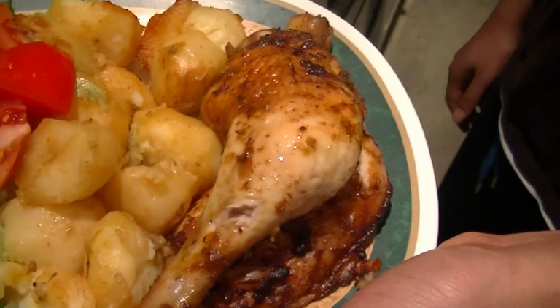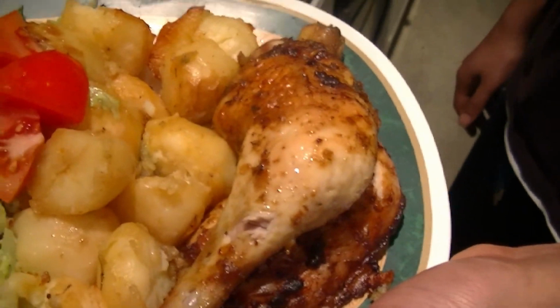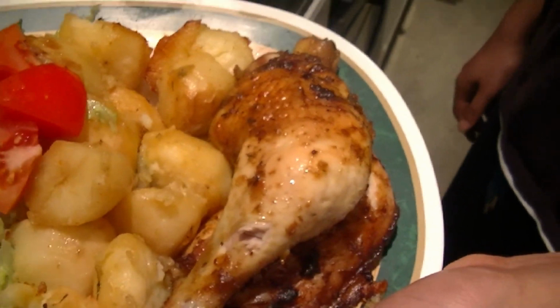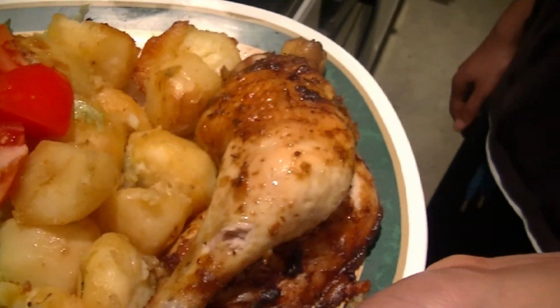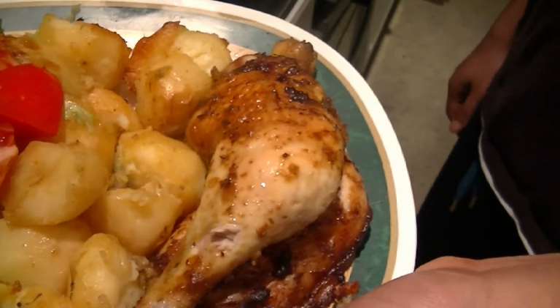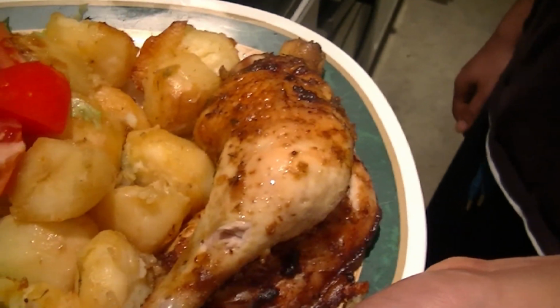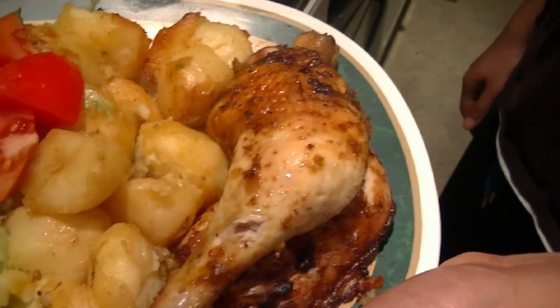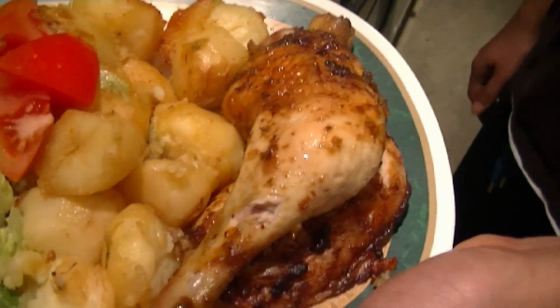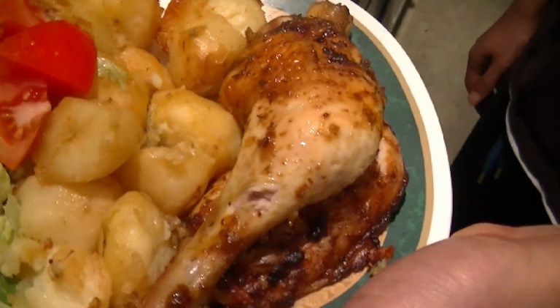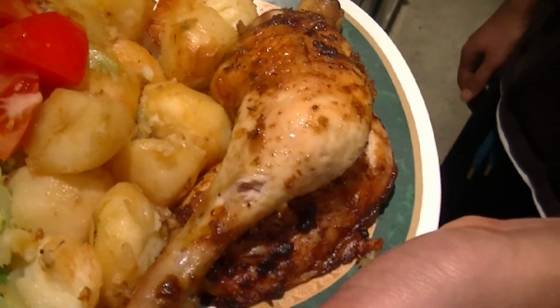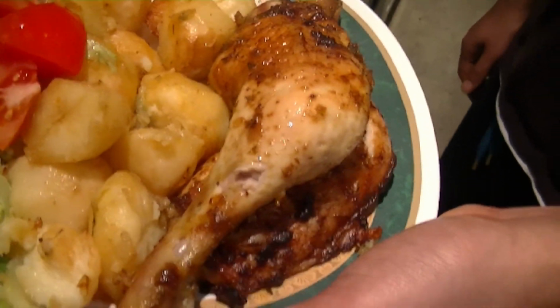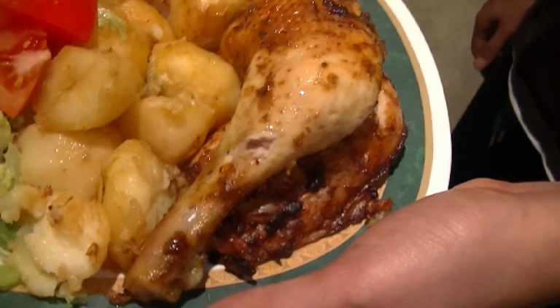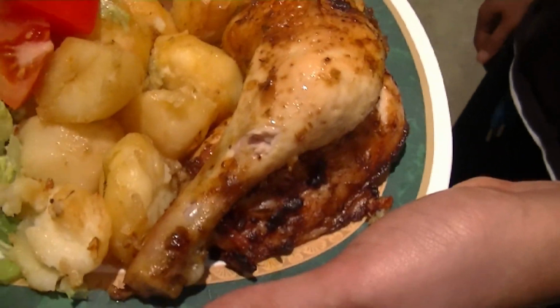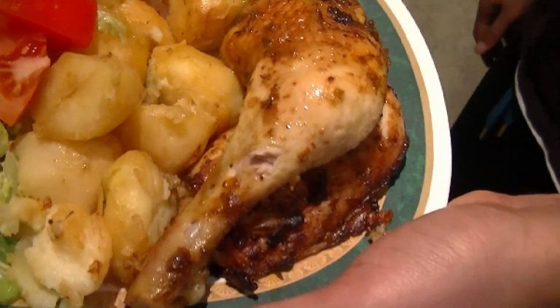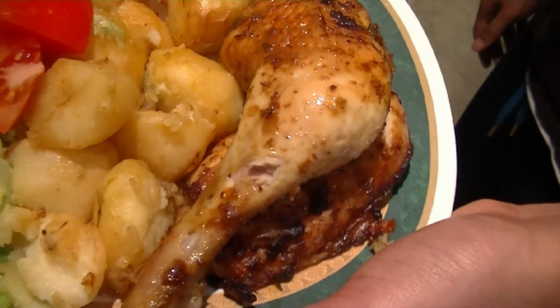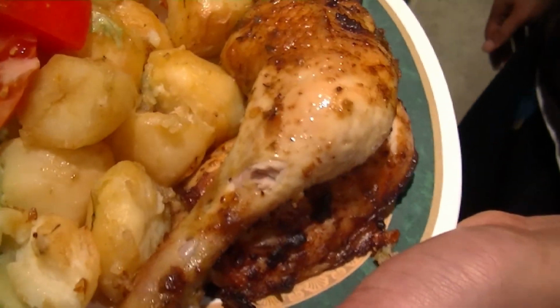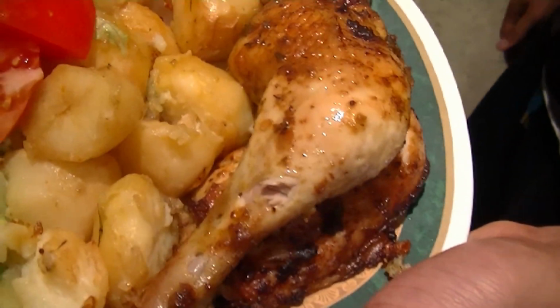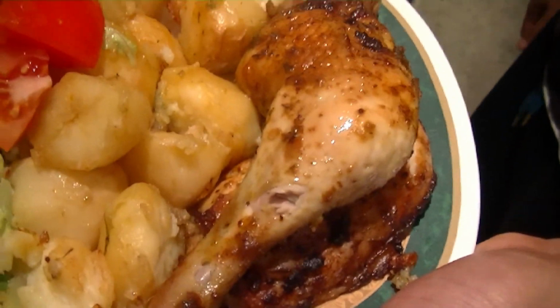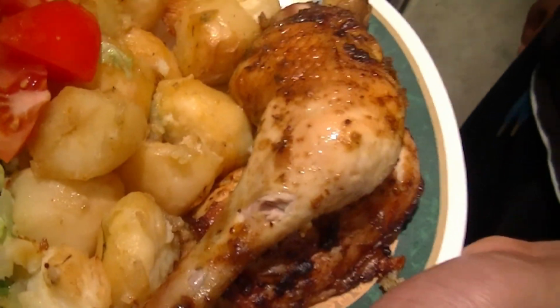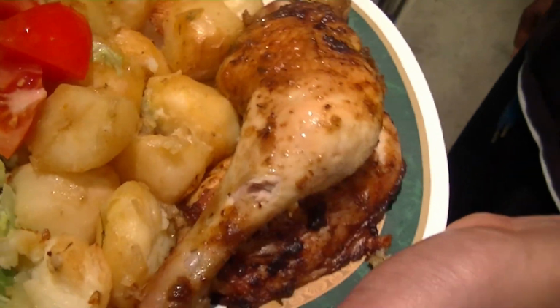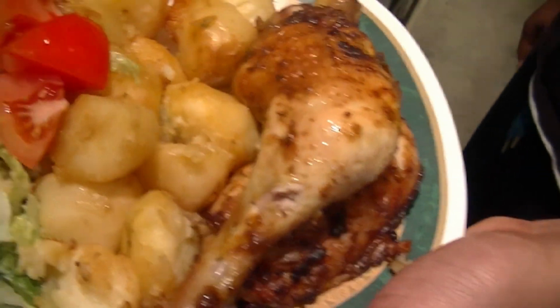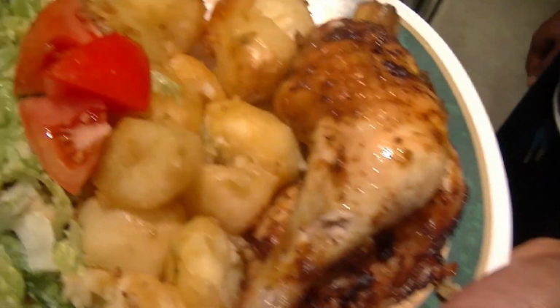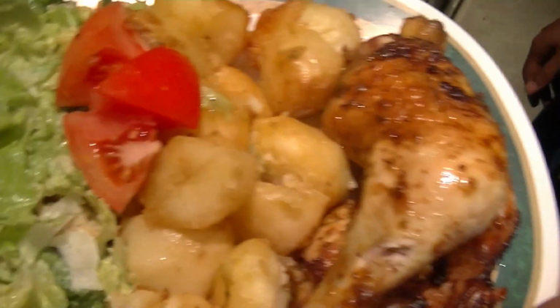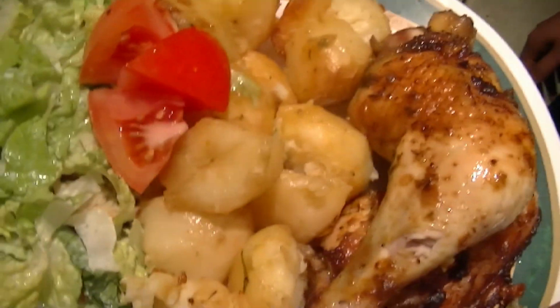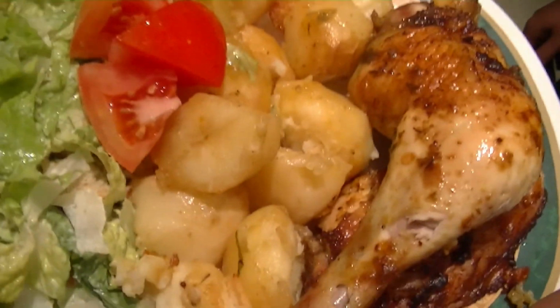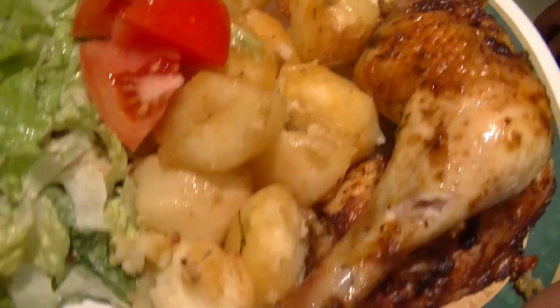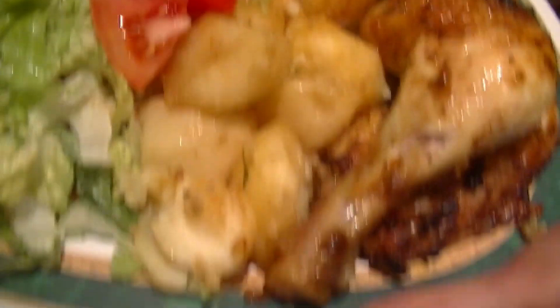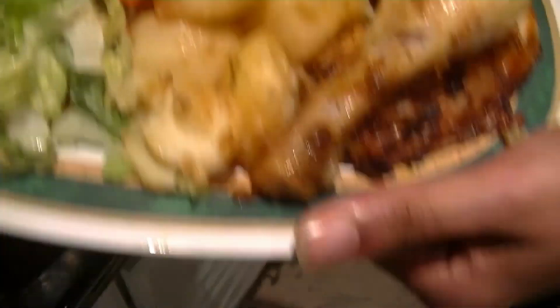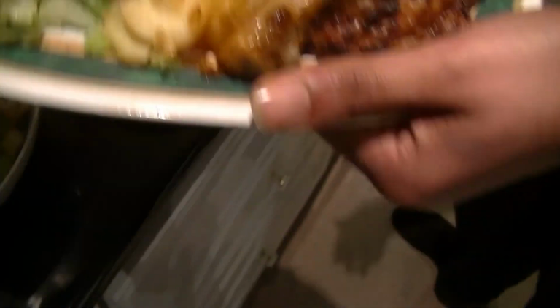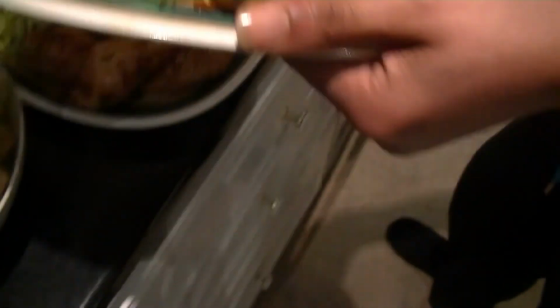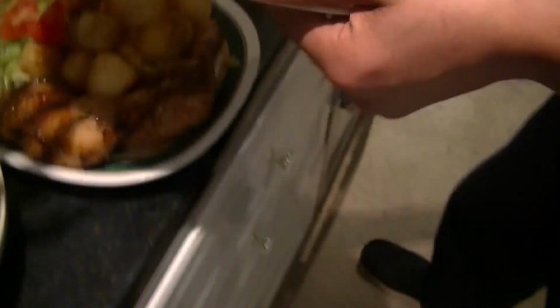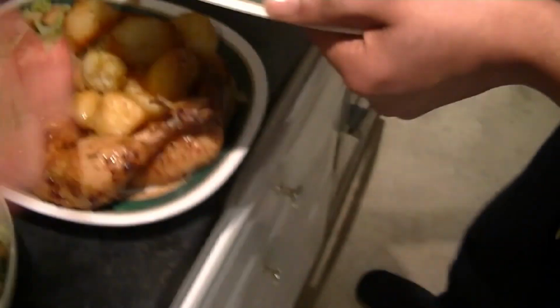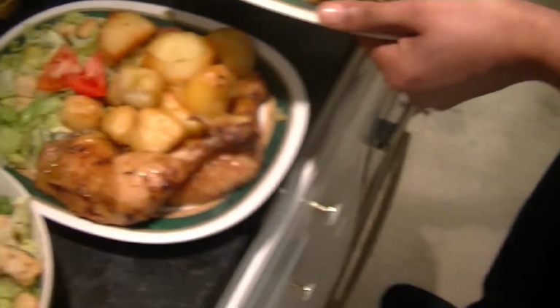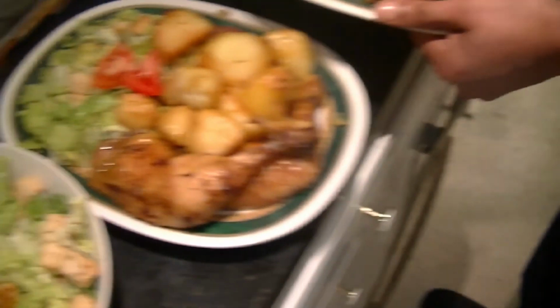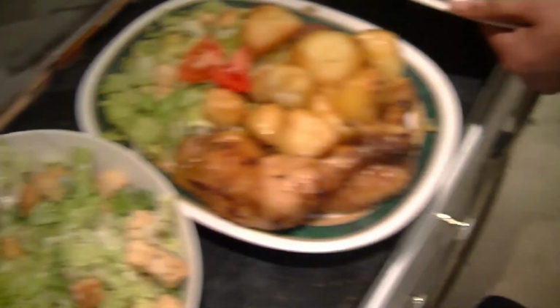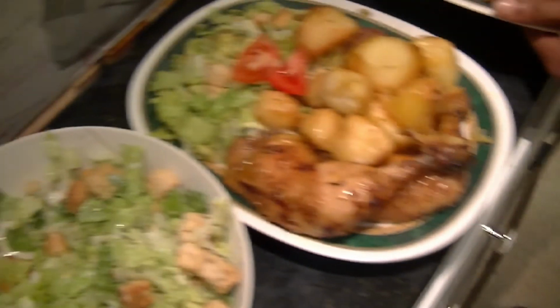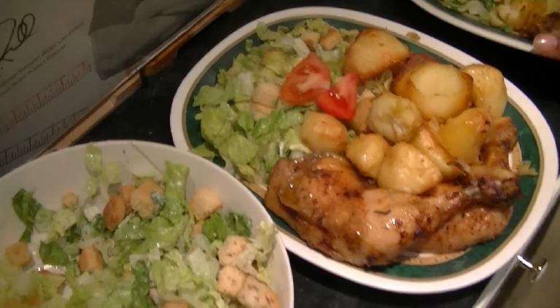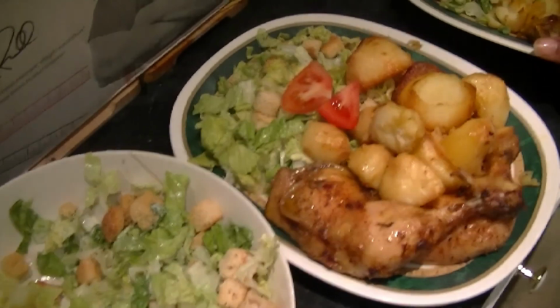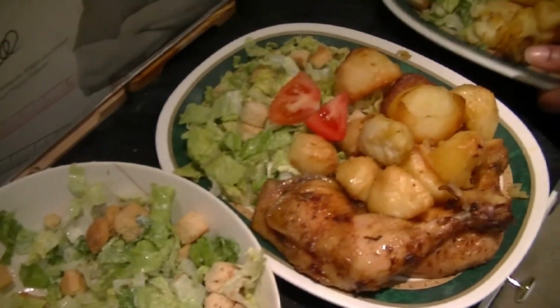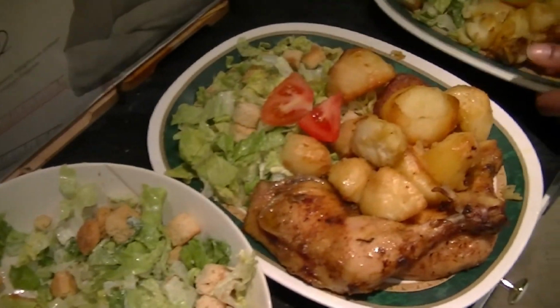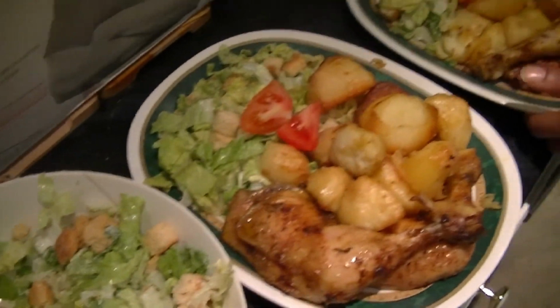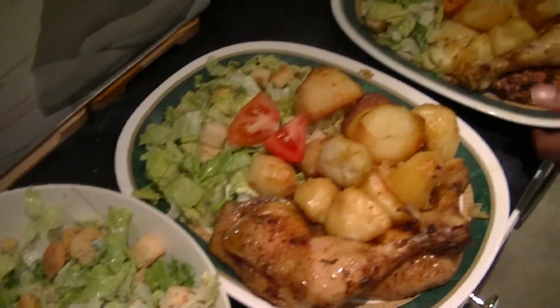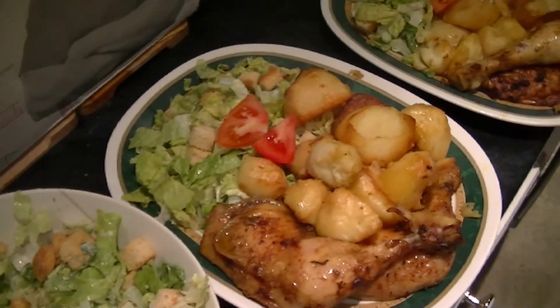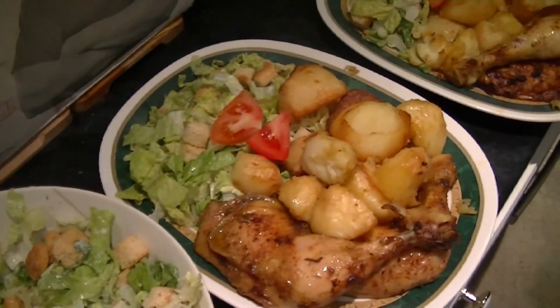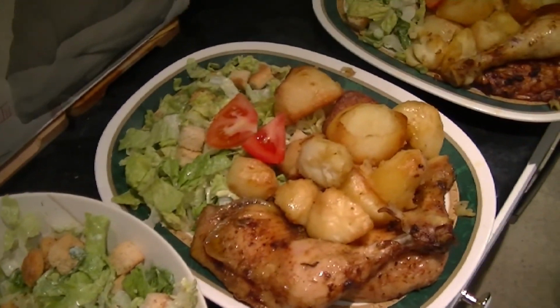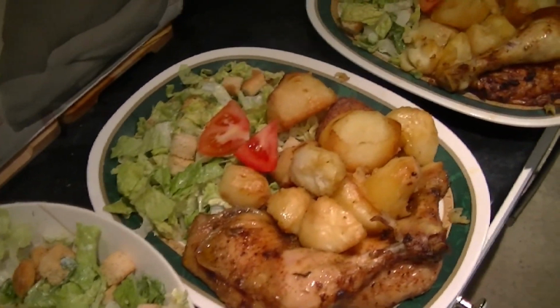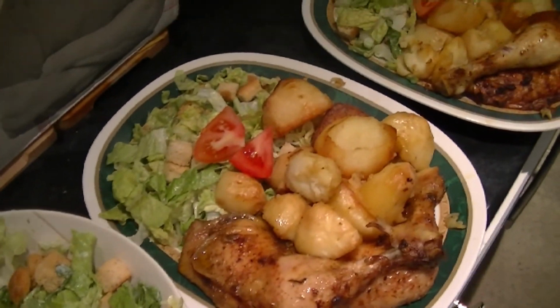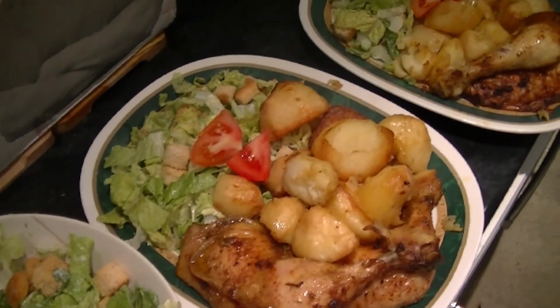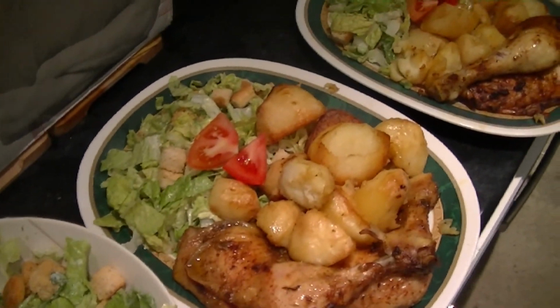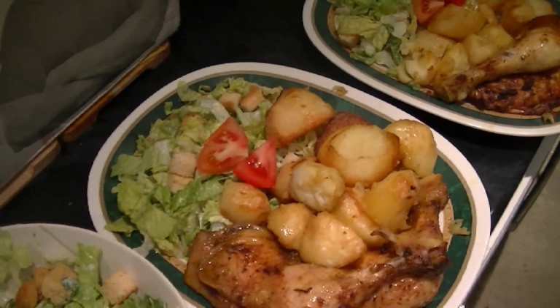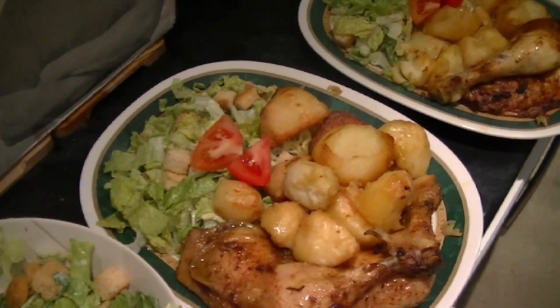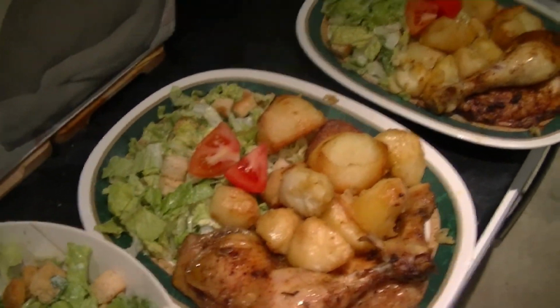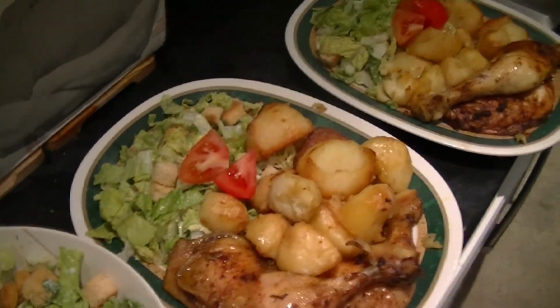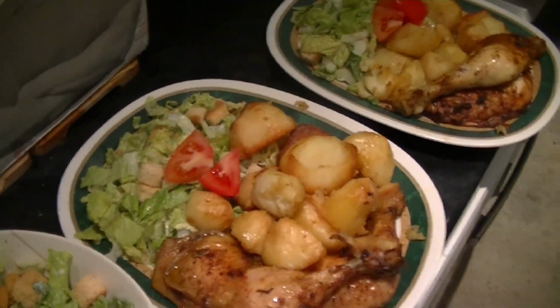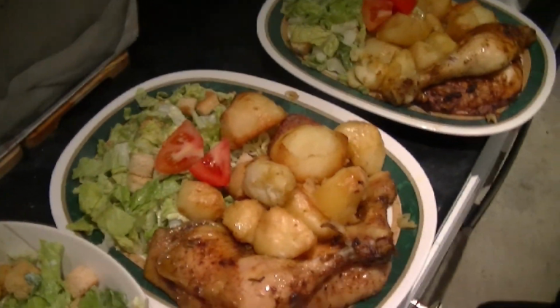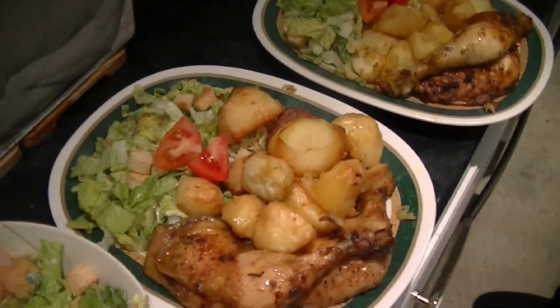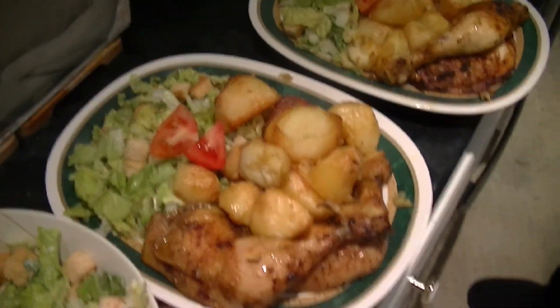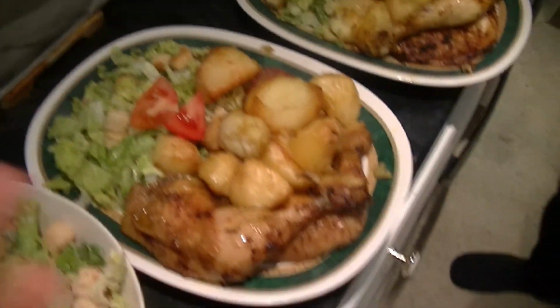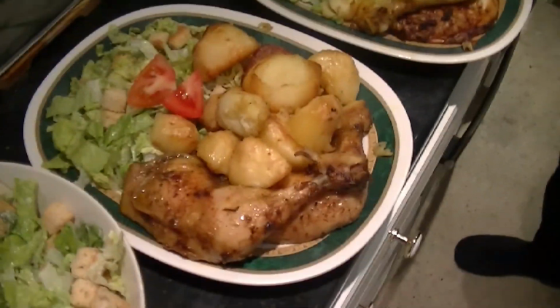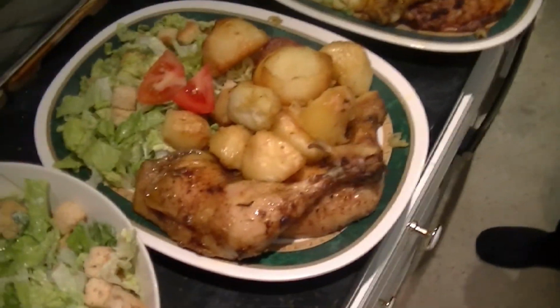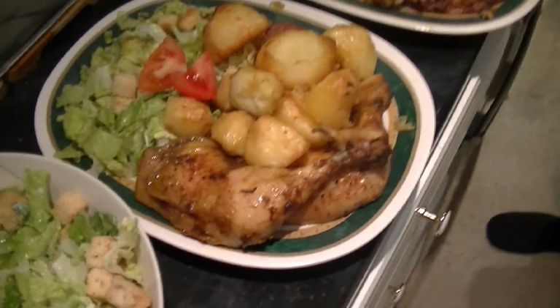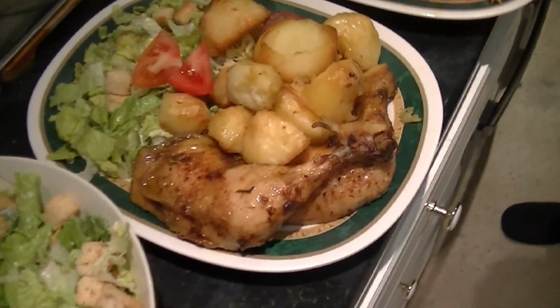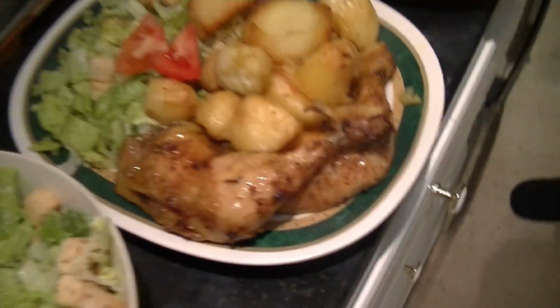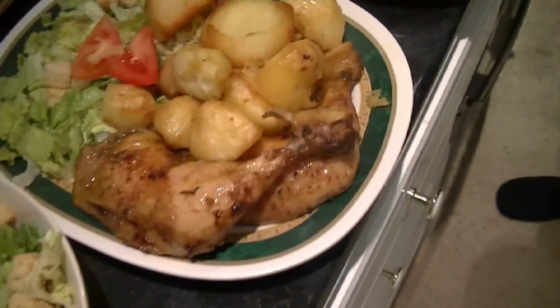Maybe we've got two pieces of chicken each. All right, let's just move on to the chicken — just a bit of a close-up on that one.